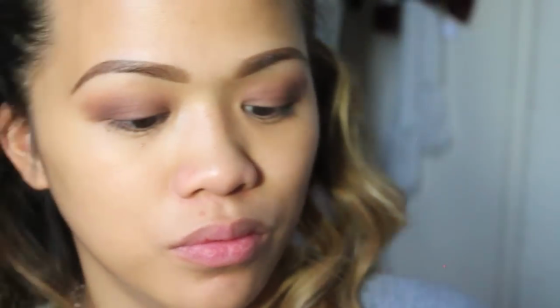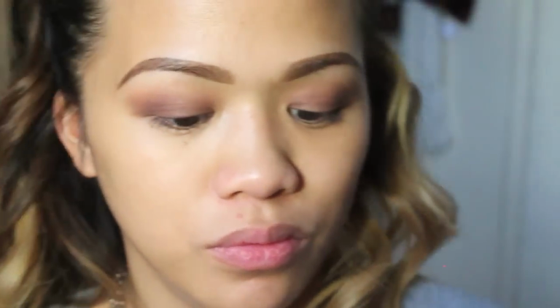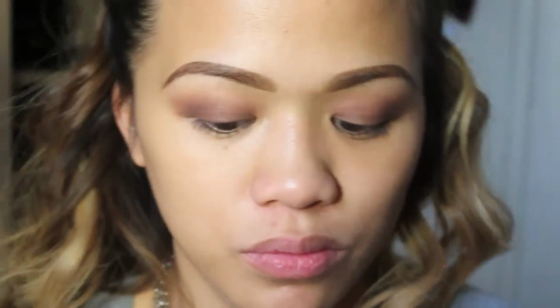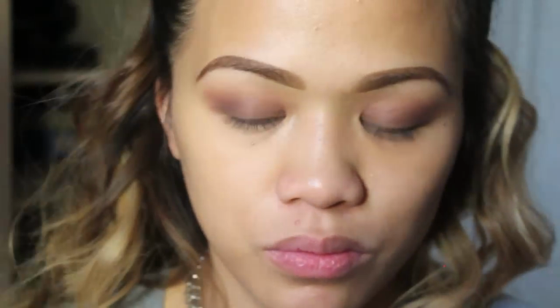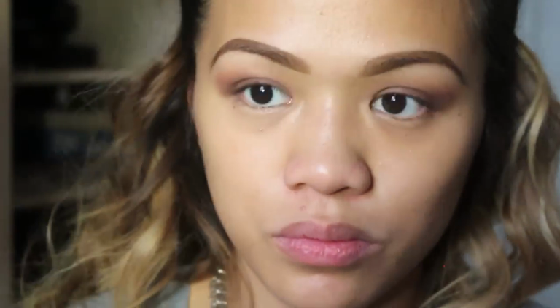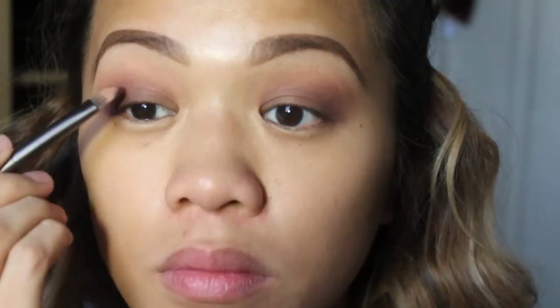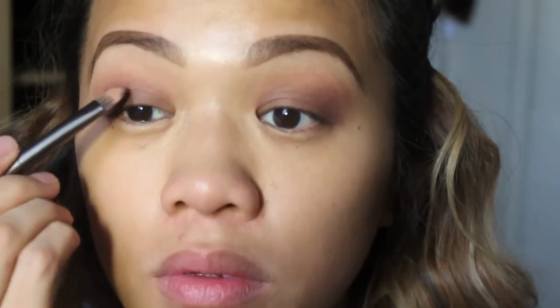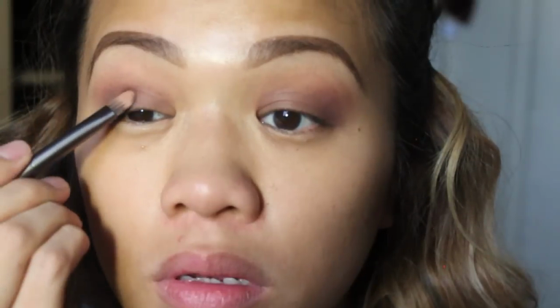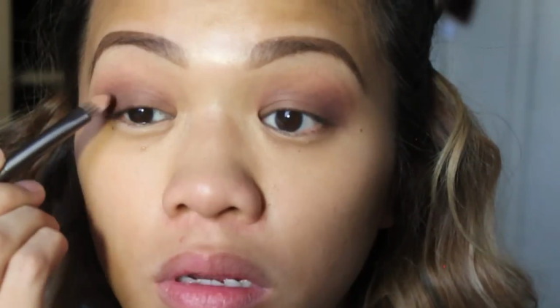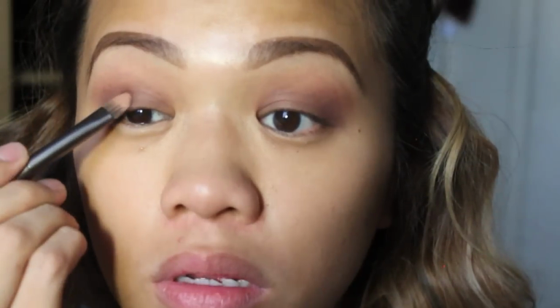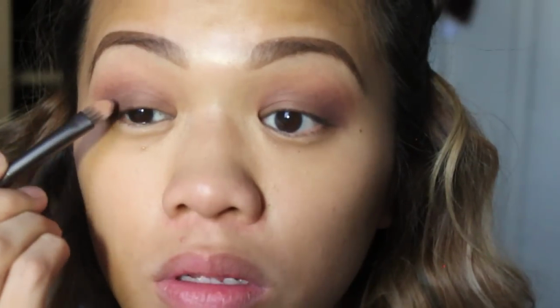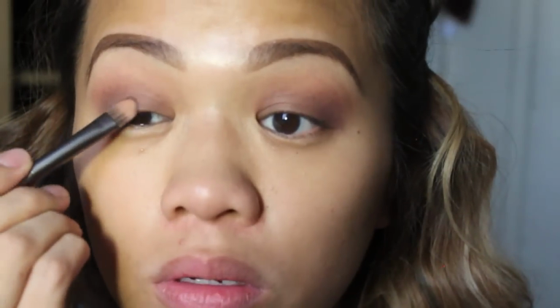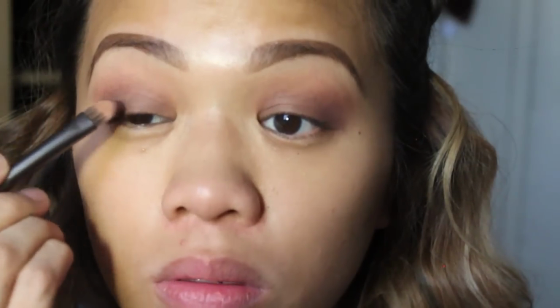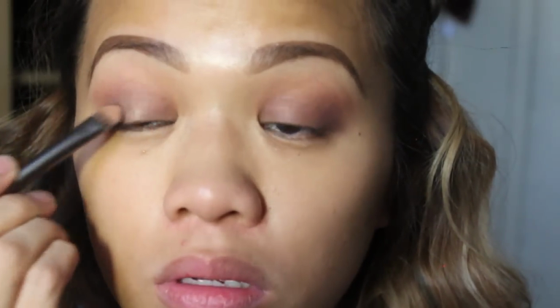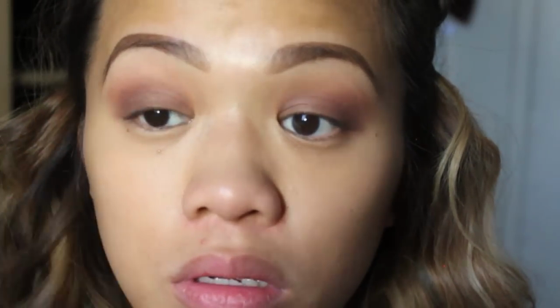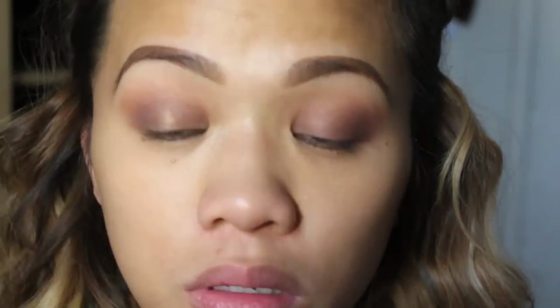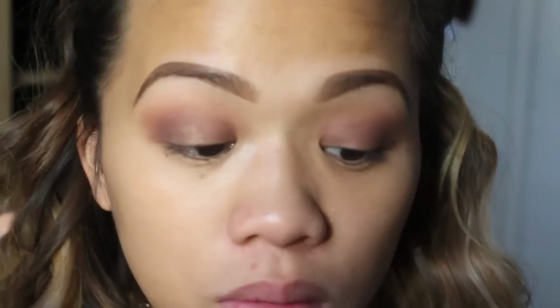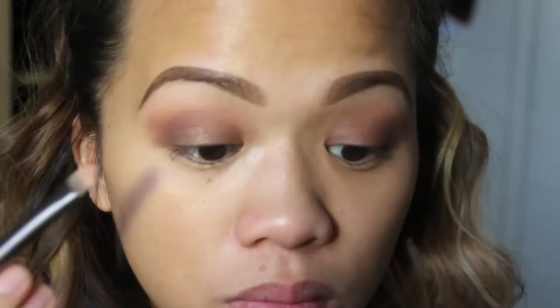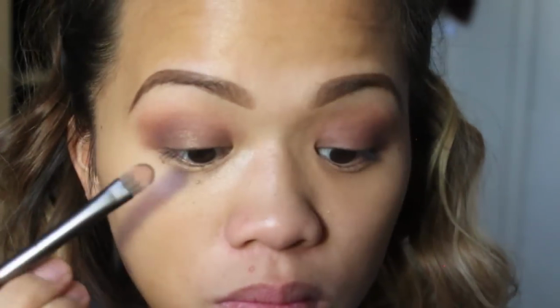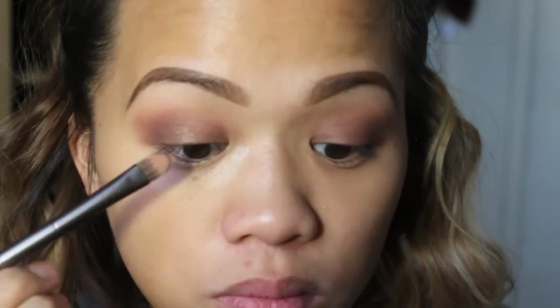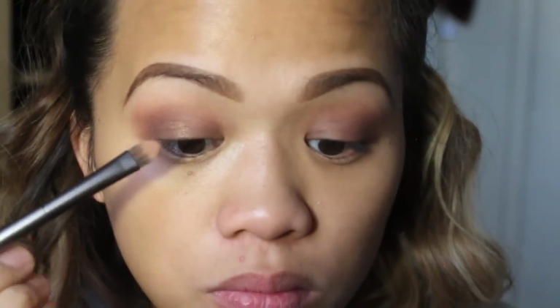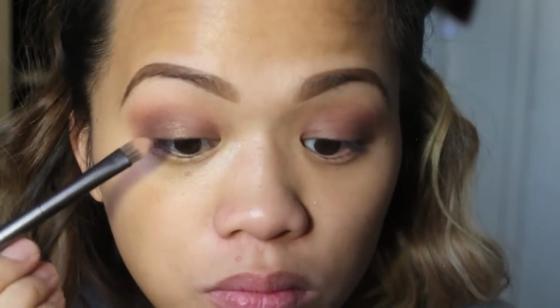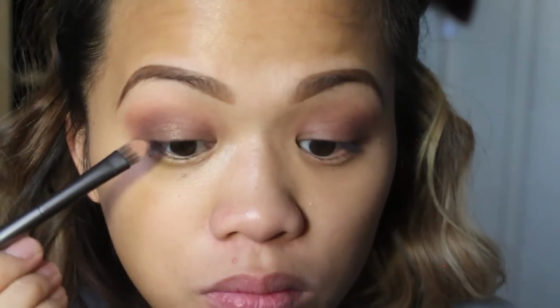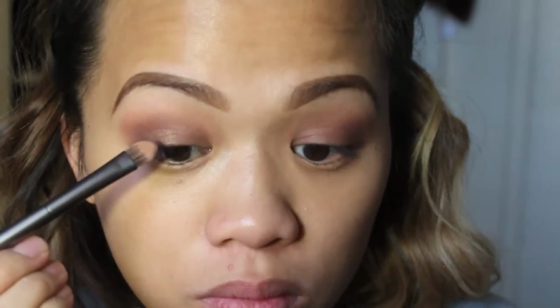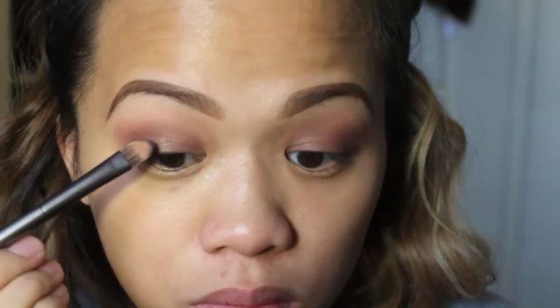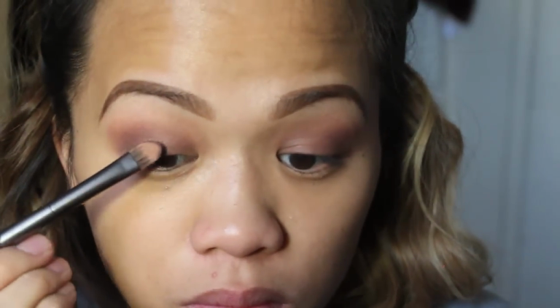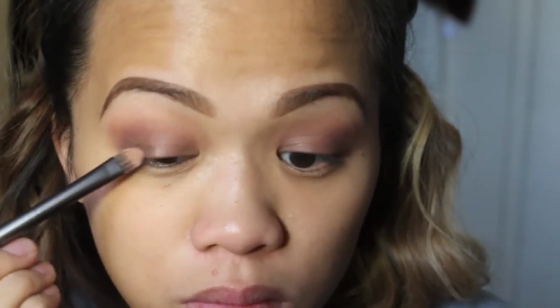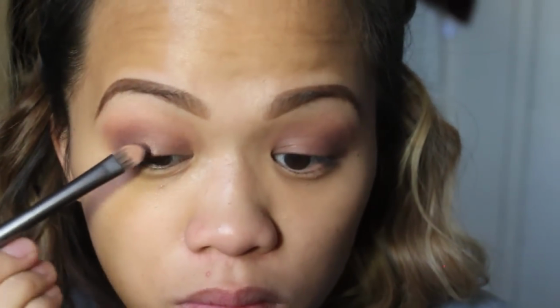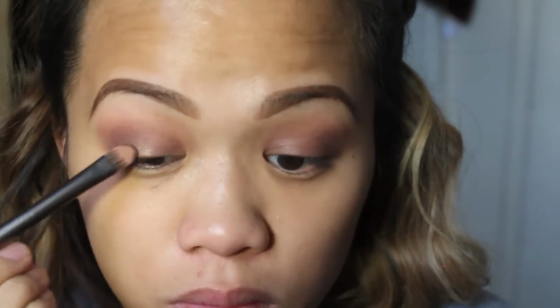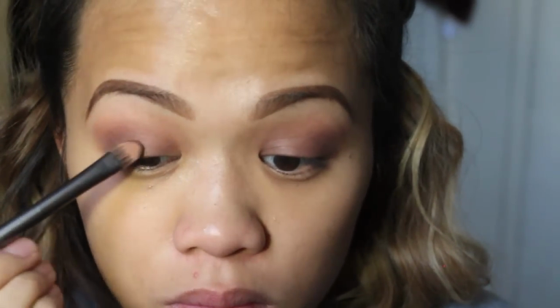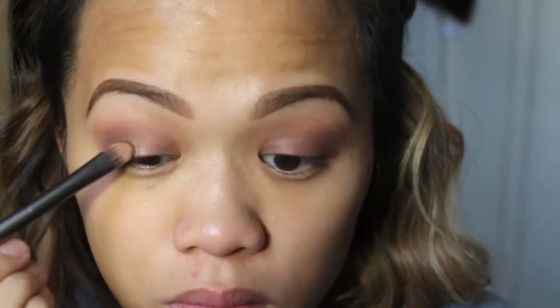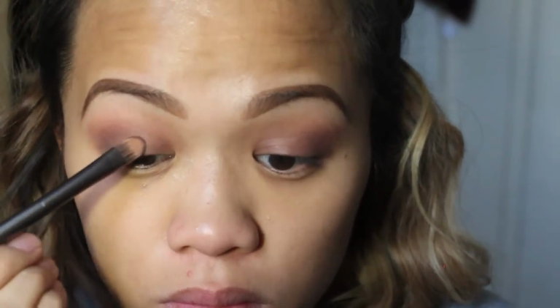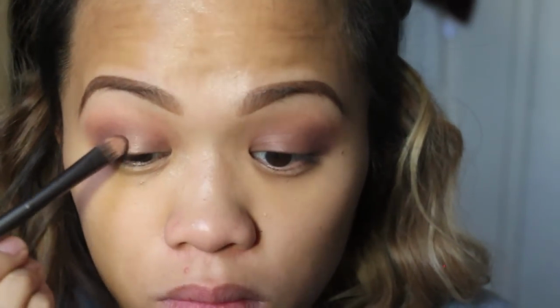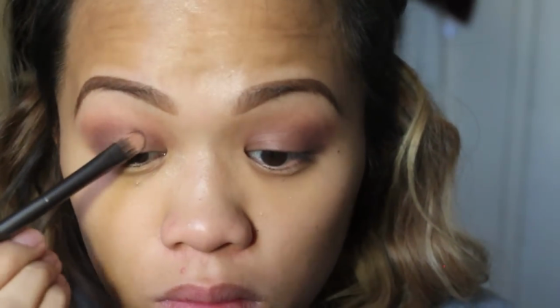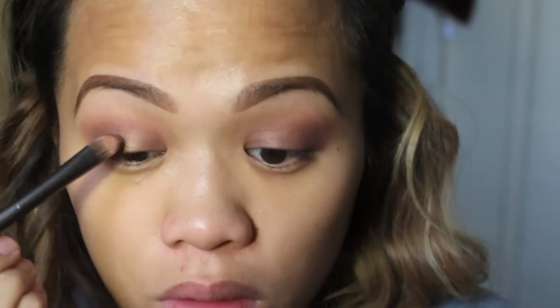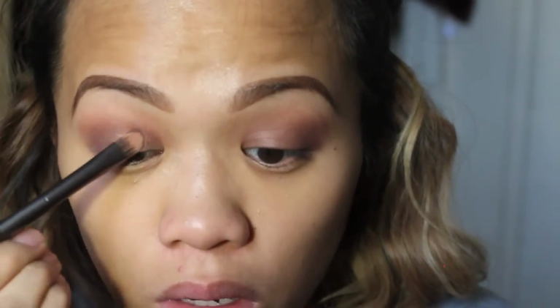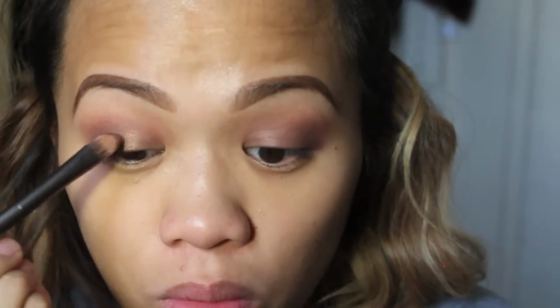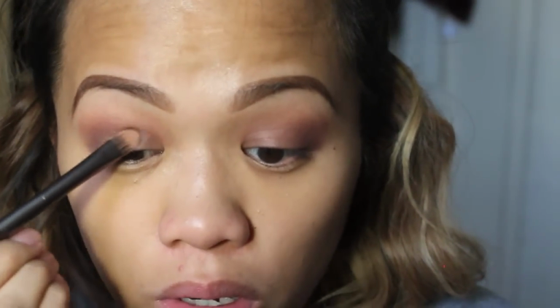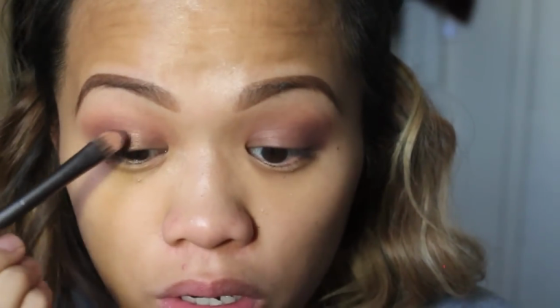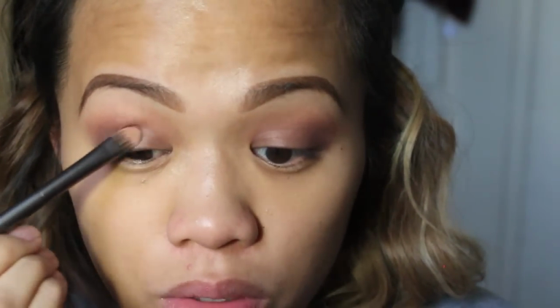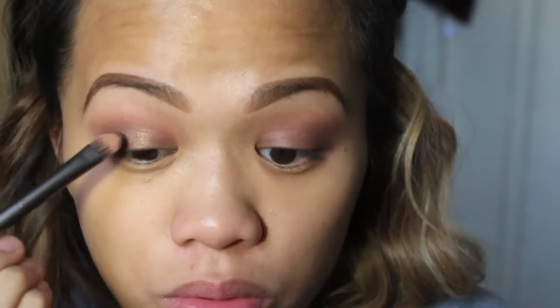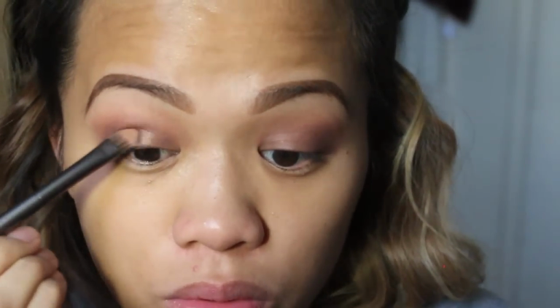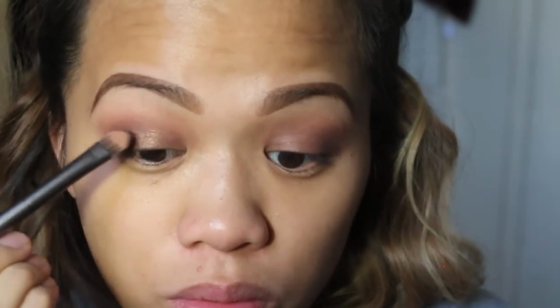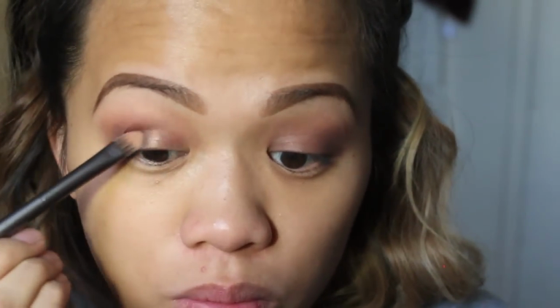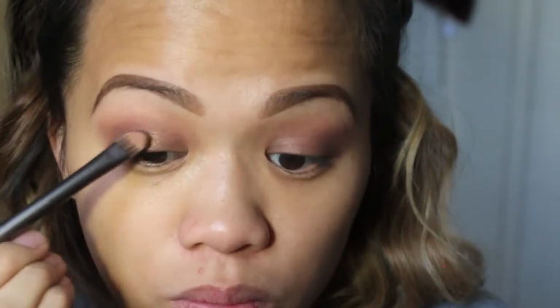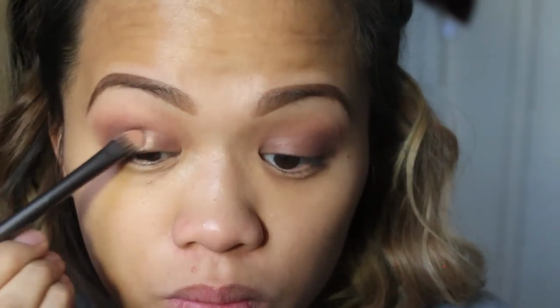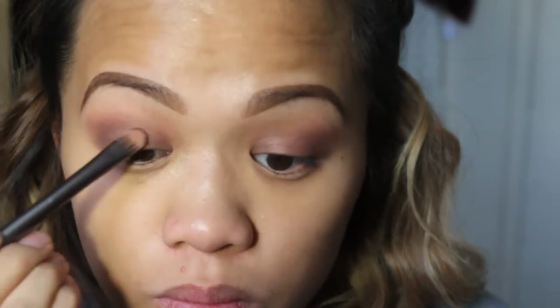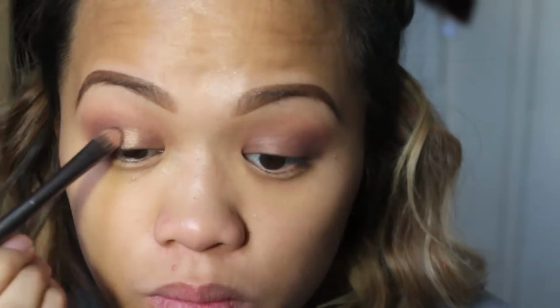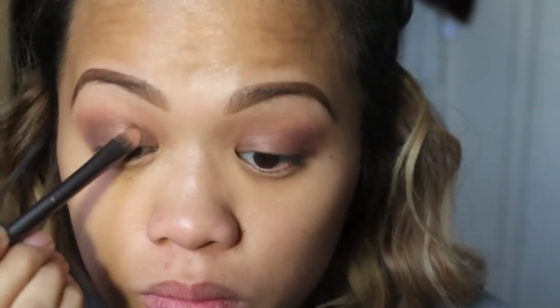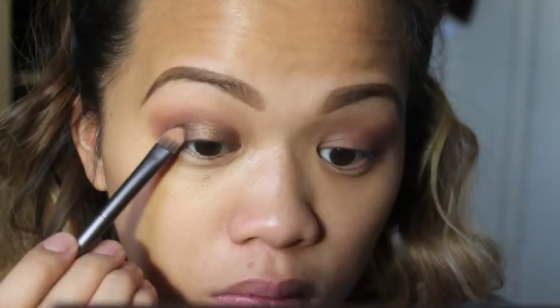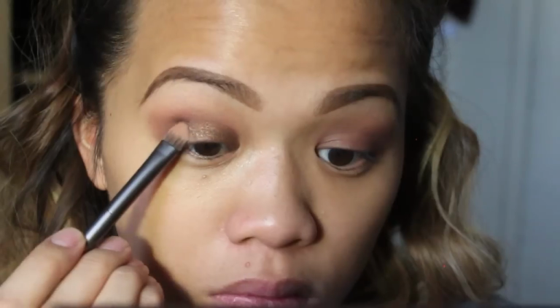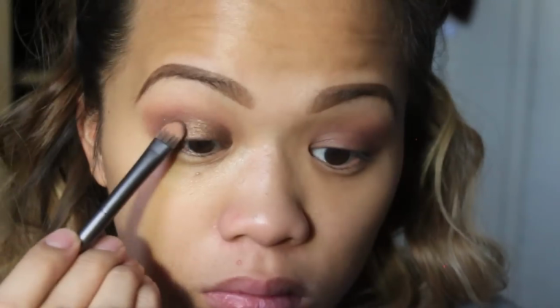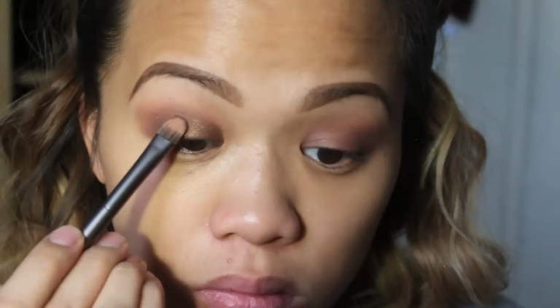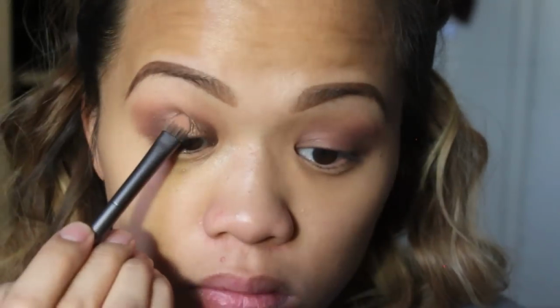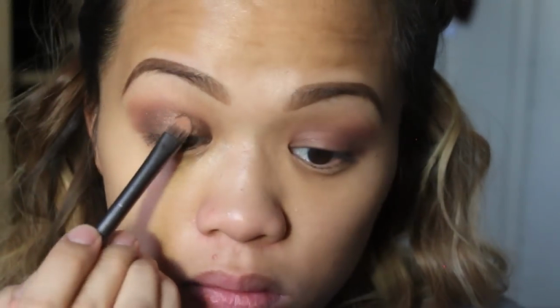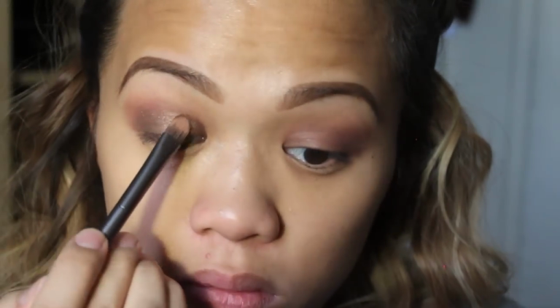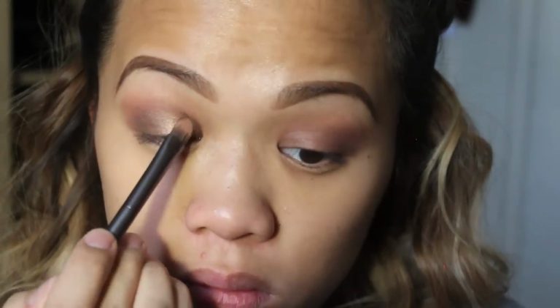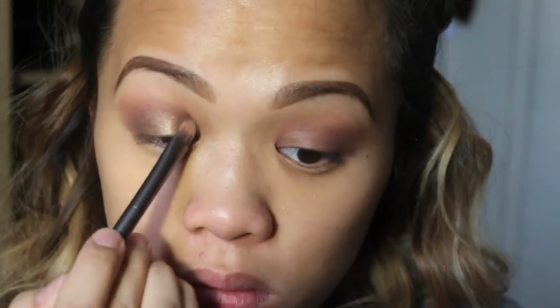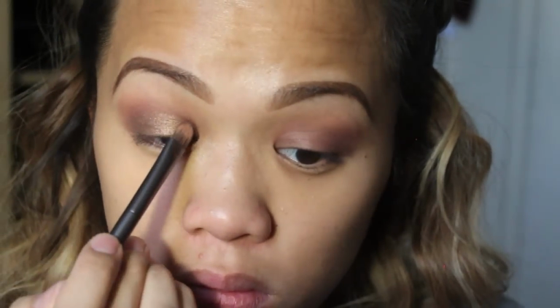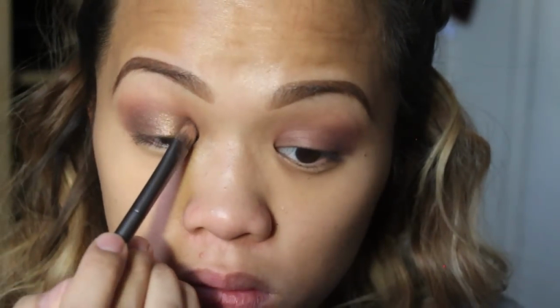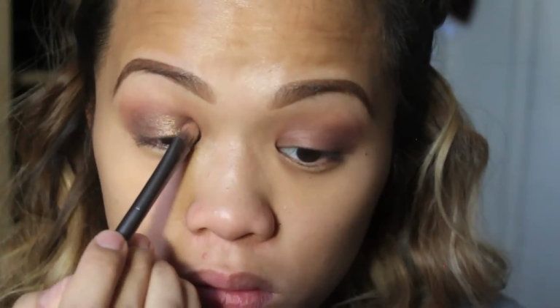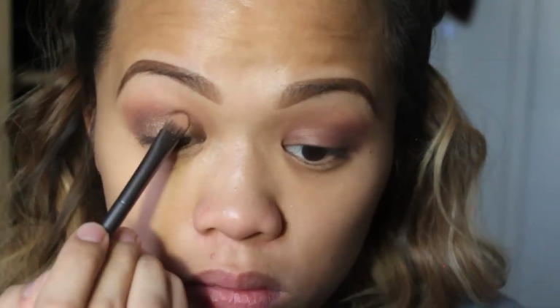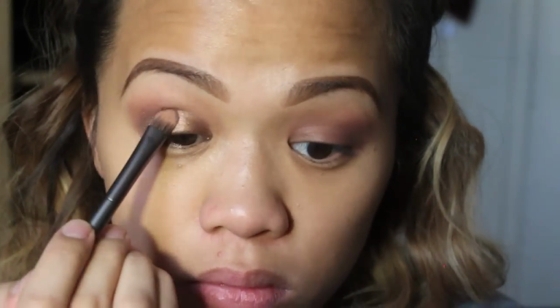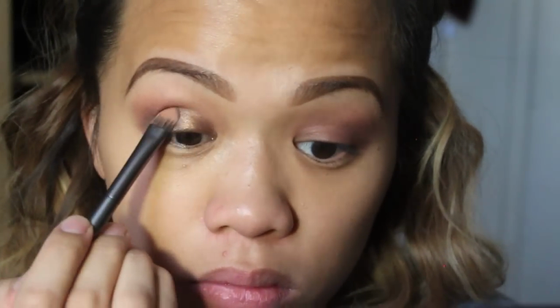For my lid I'm going to be taking 'Smug' from the Naked 1 palette and just patting that on all over the lids.